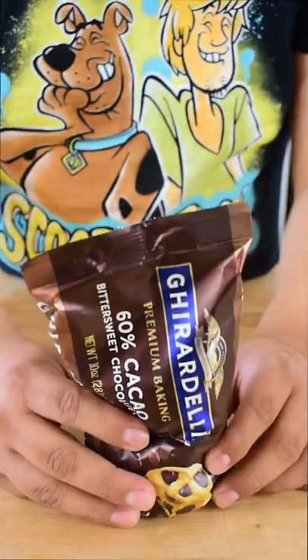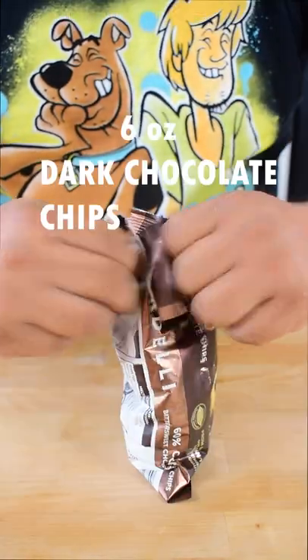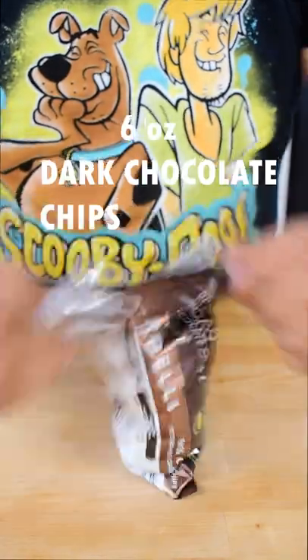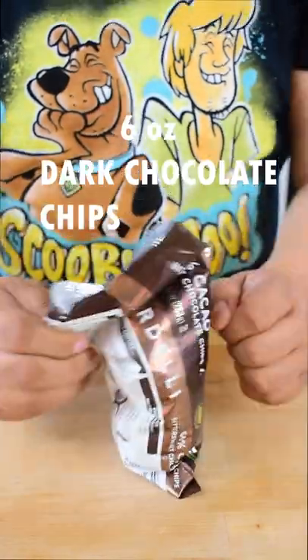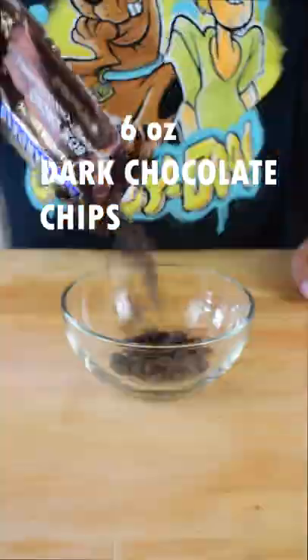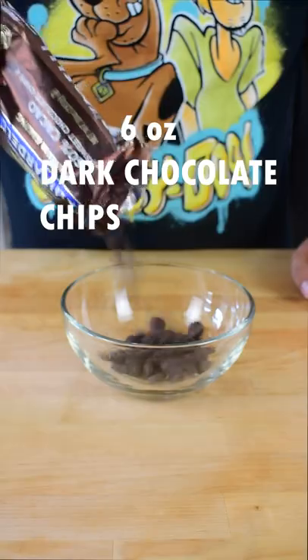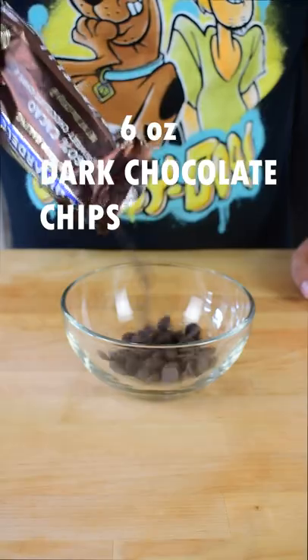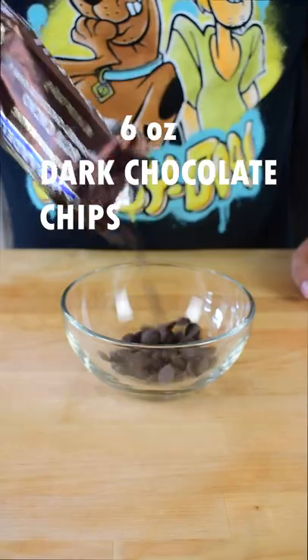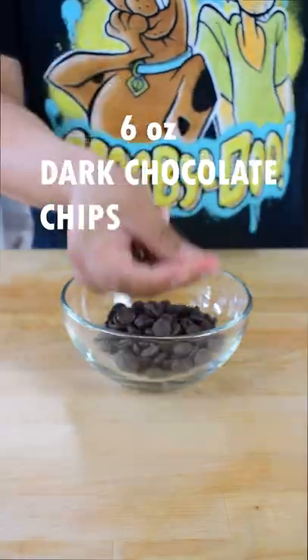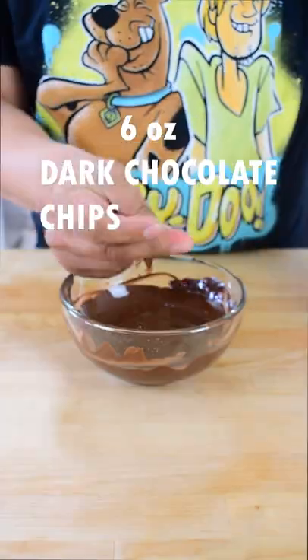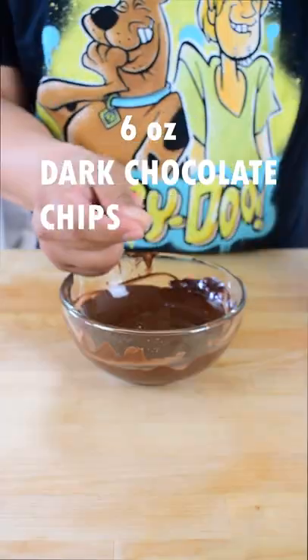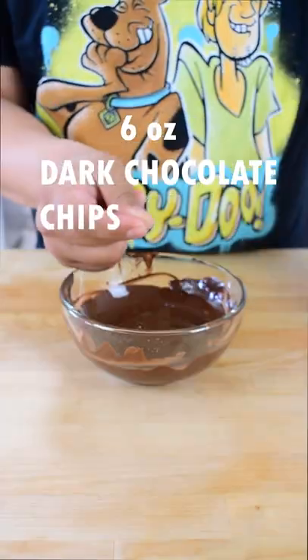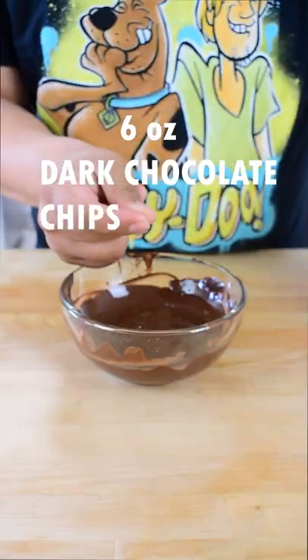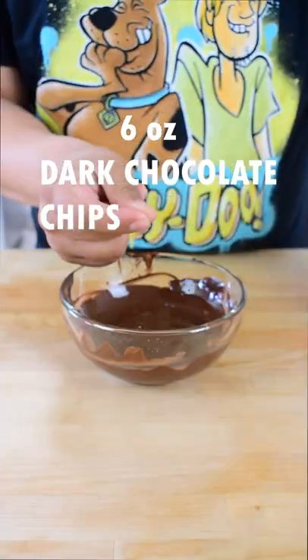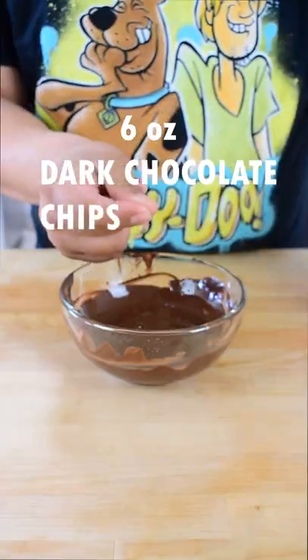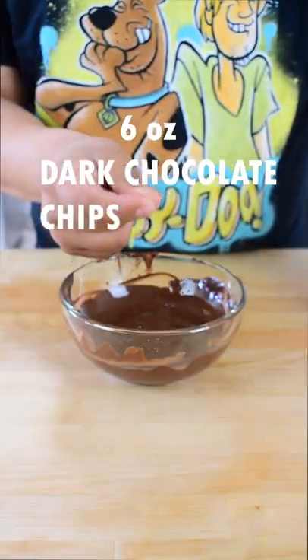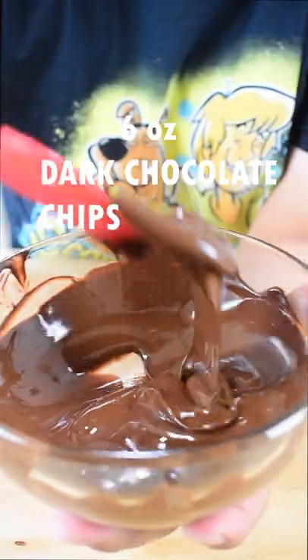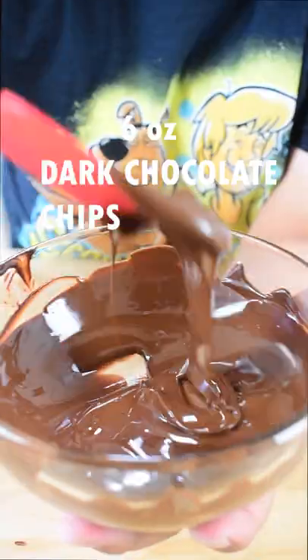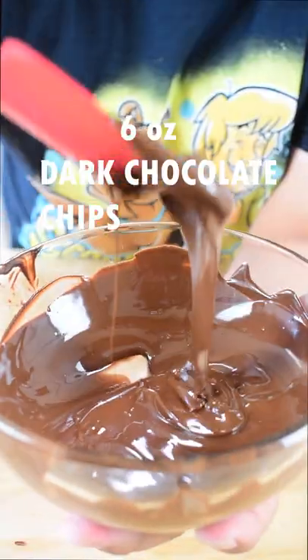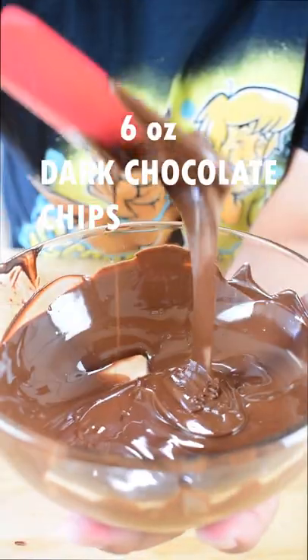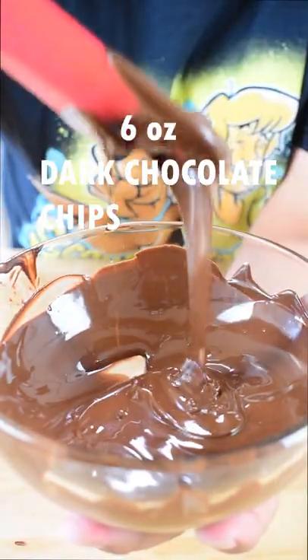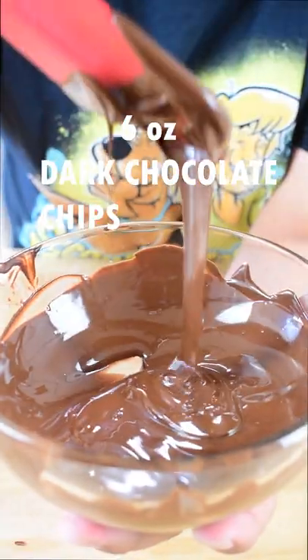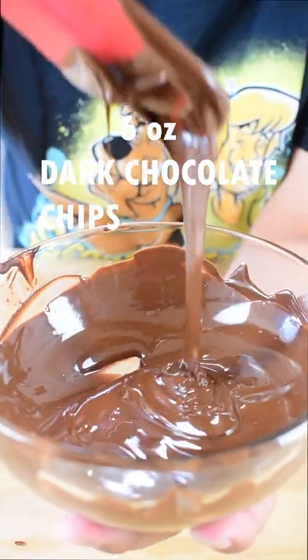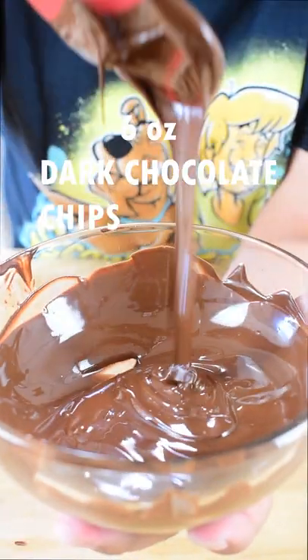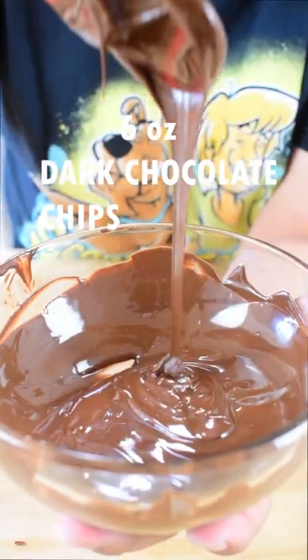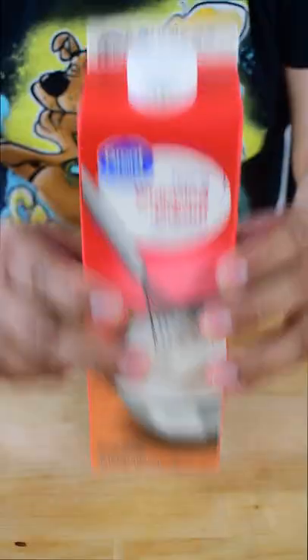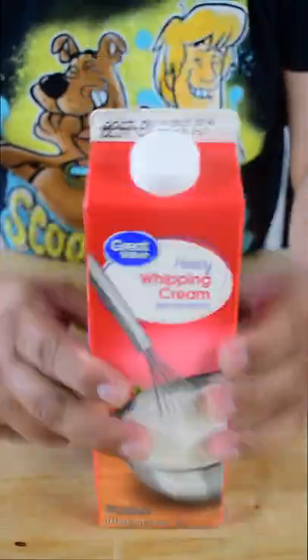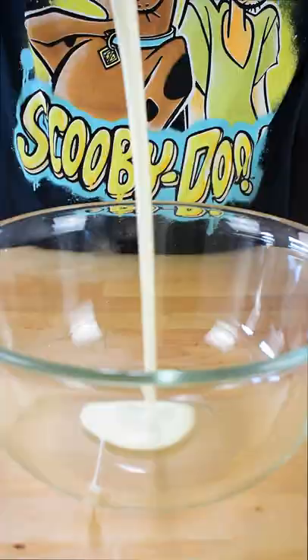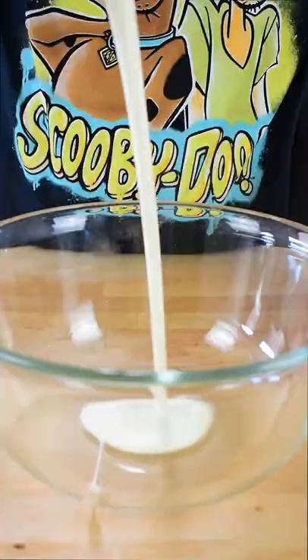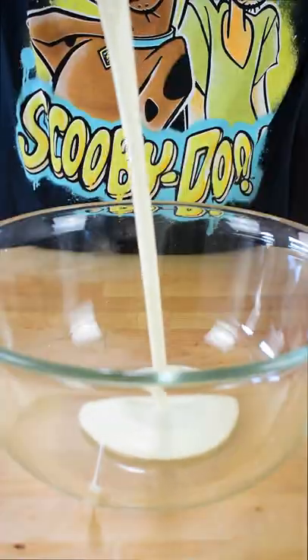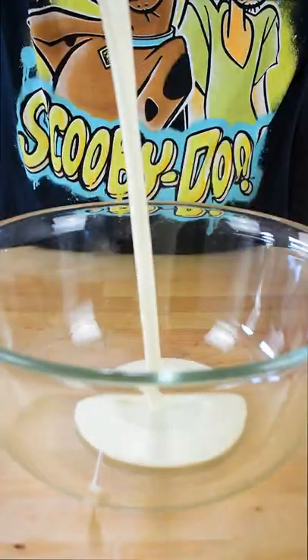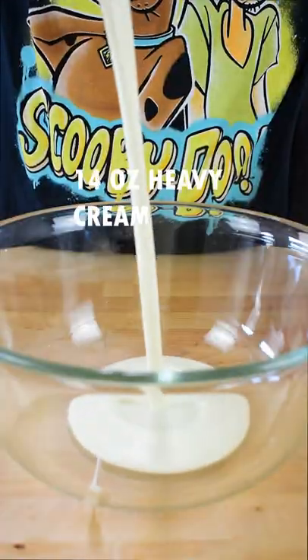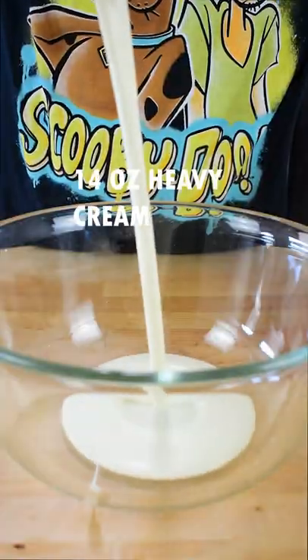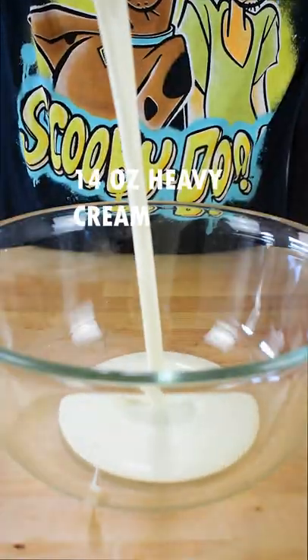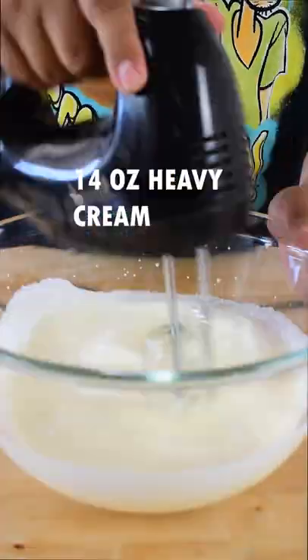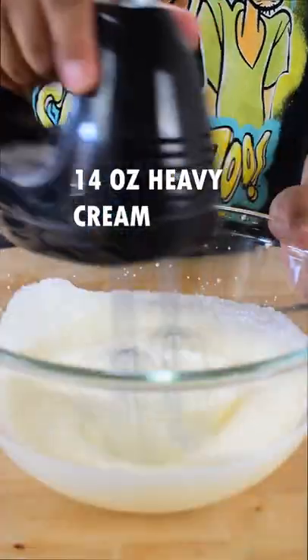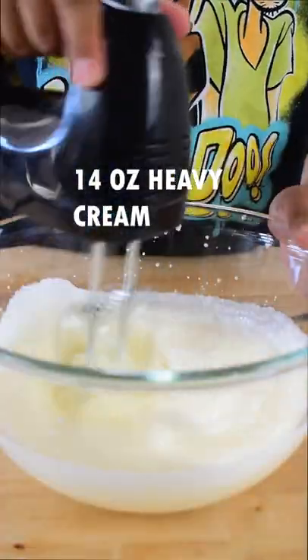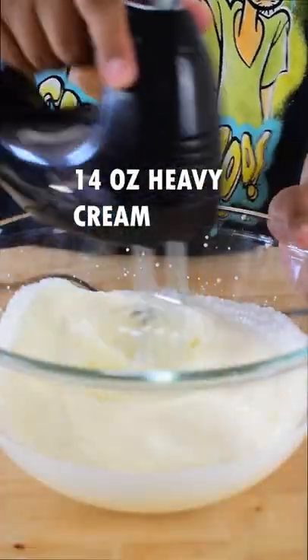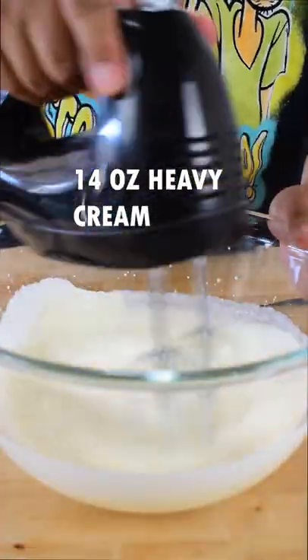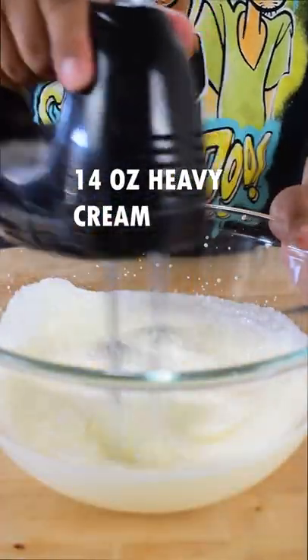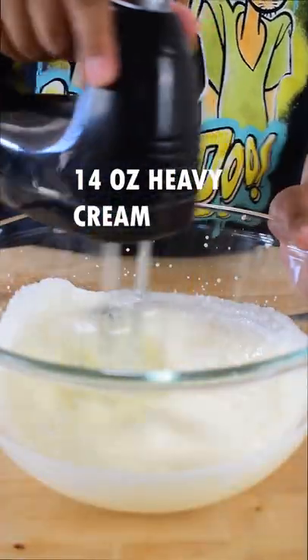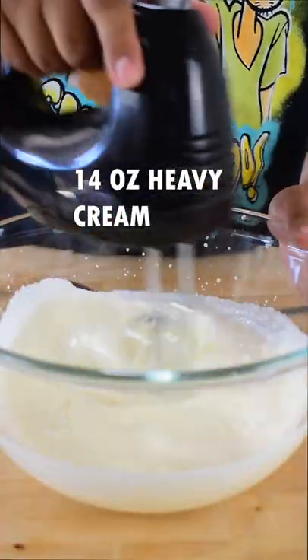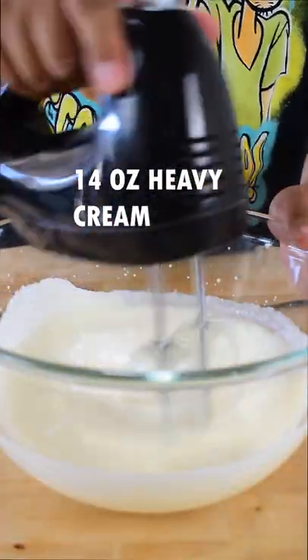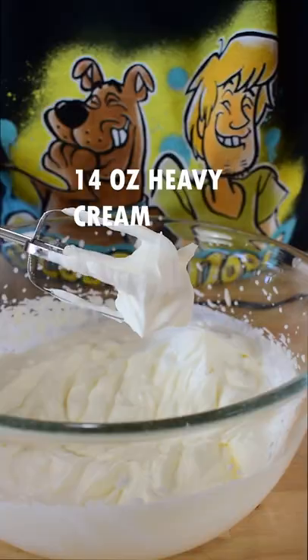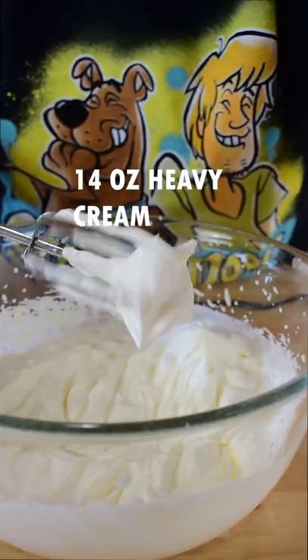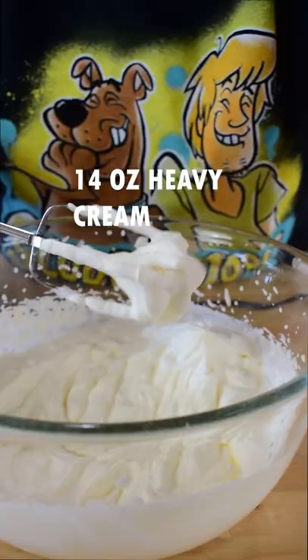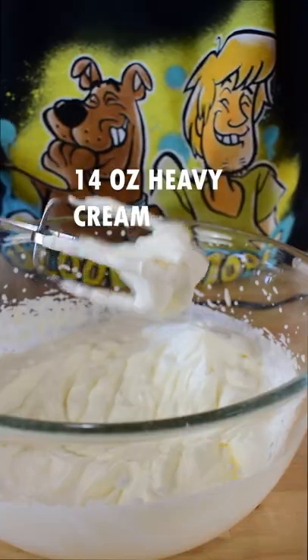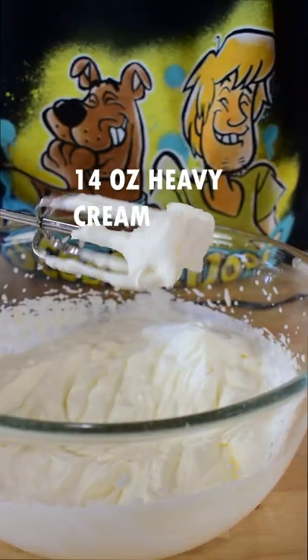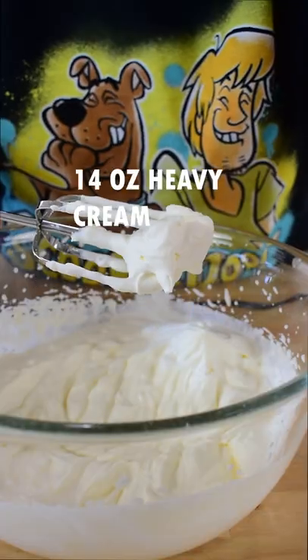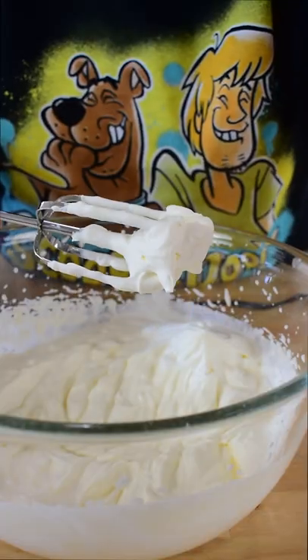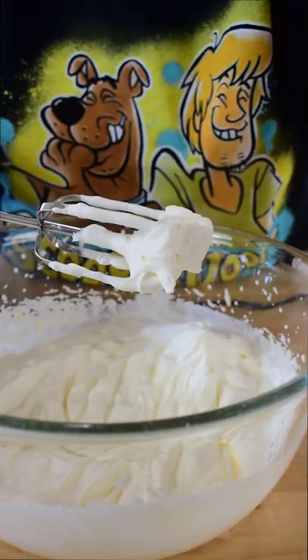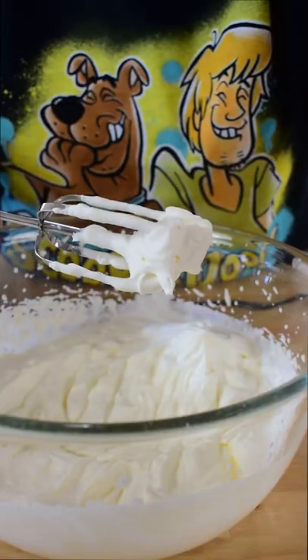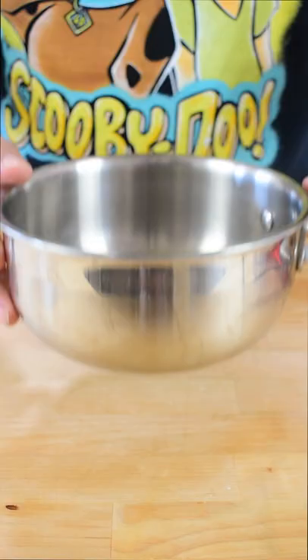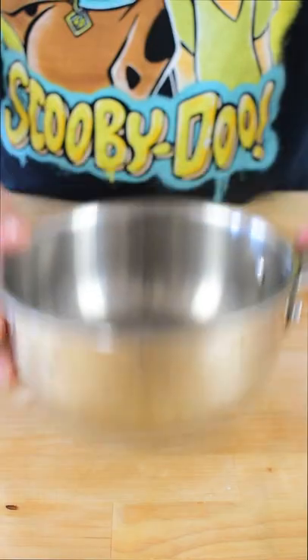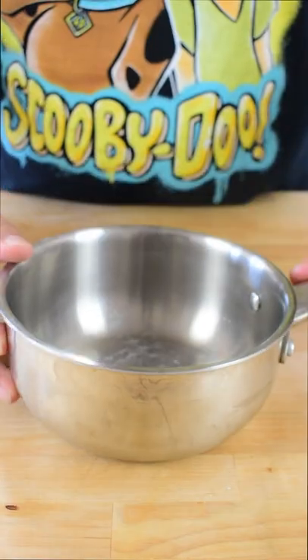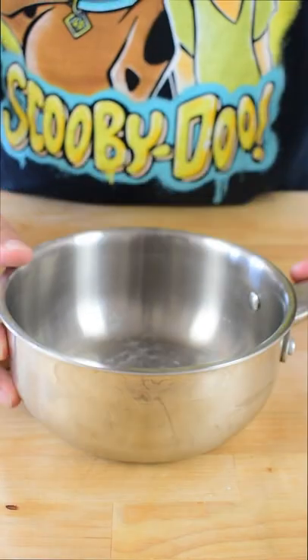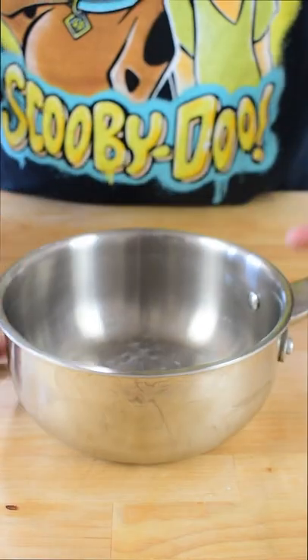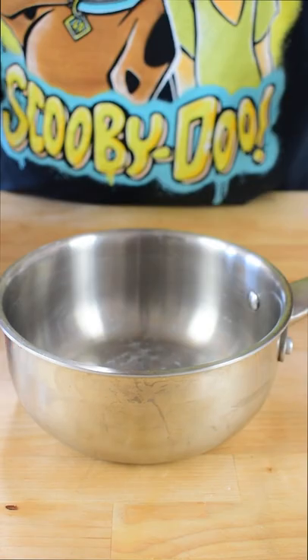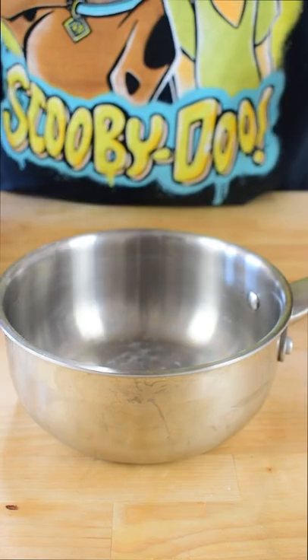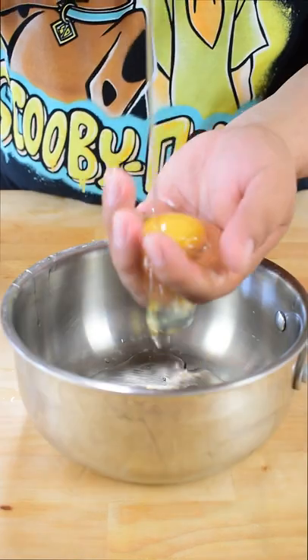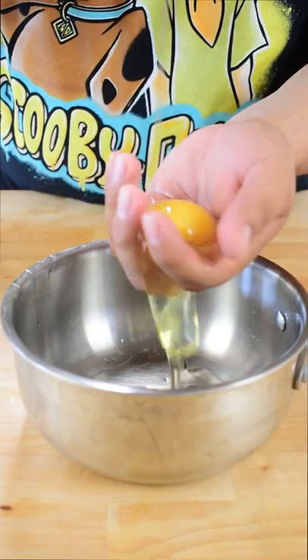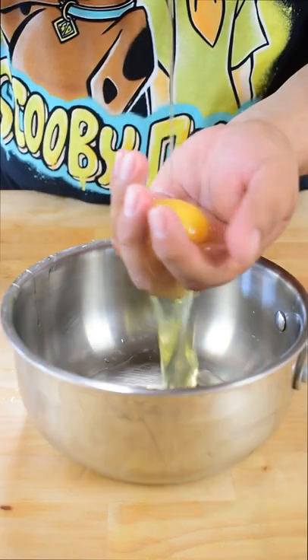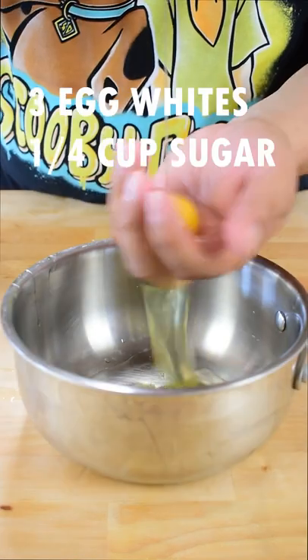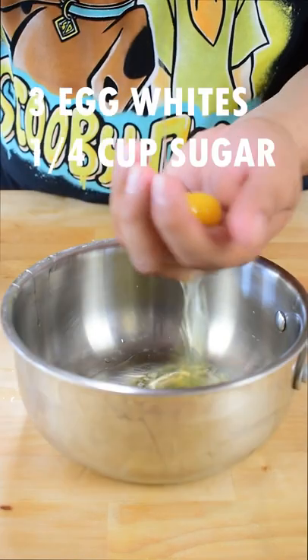Start melting your chocolate in the microwave in intervals of 15 seconds. For the heavy cream, whip it until it gets to hard peaks and place it into the fridge.